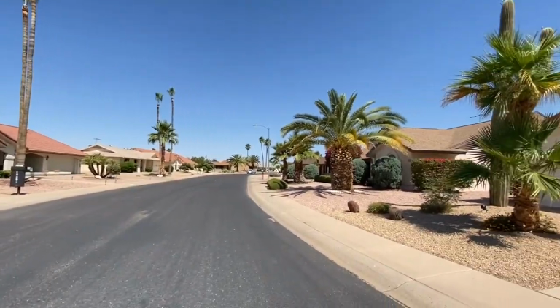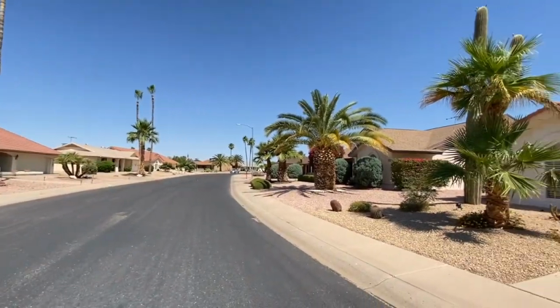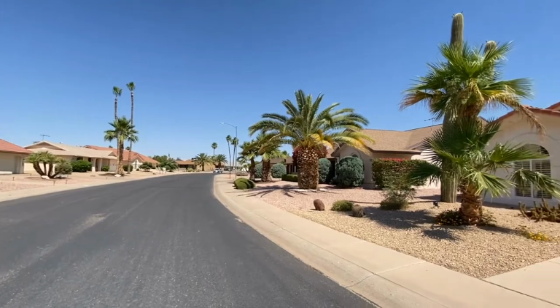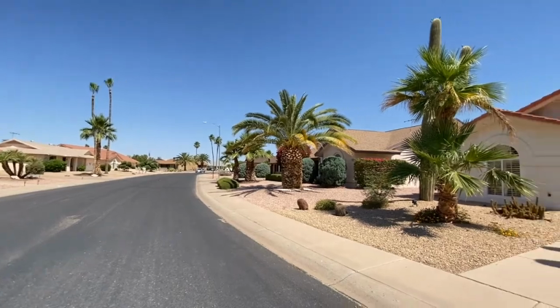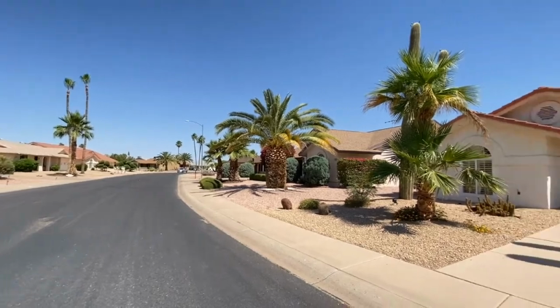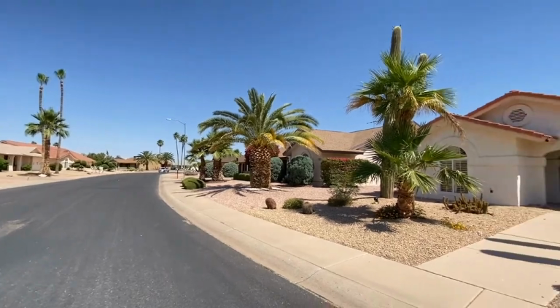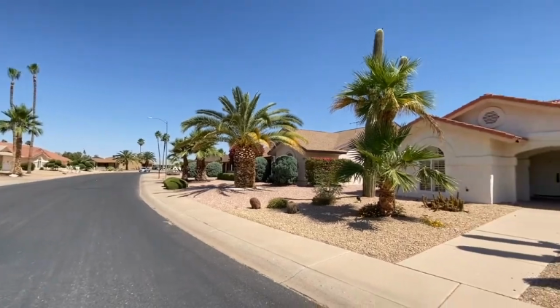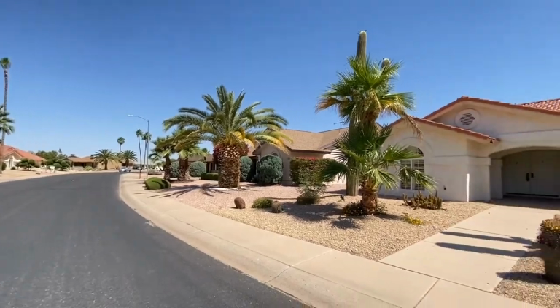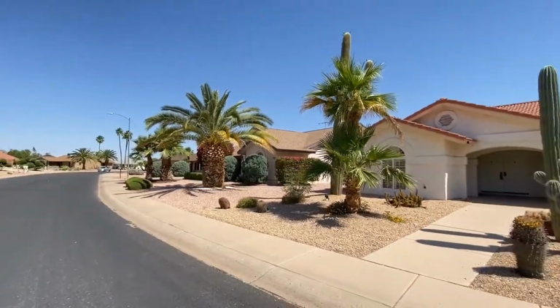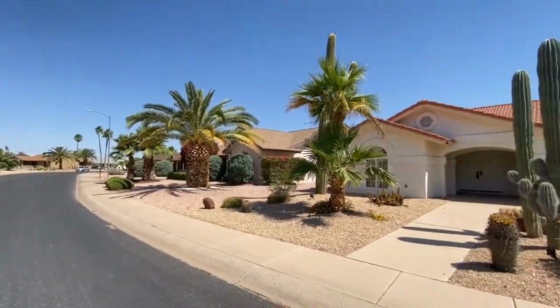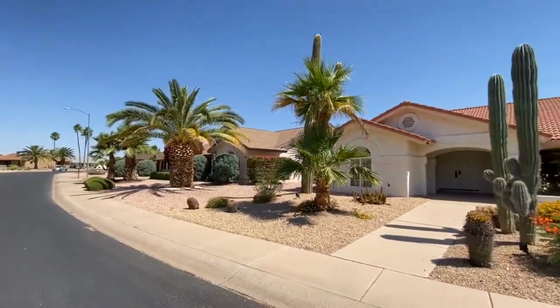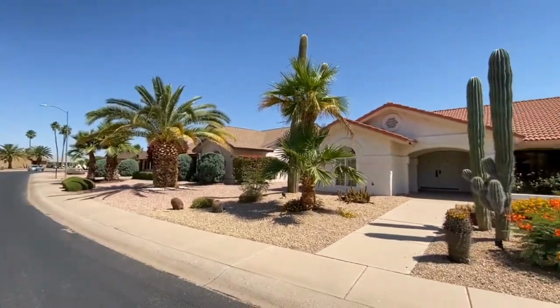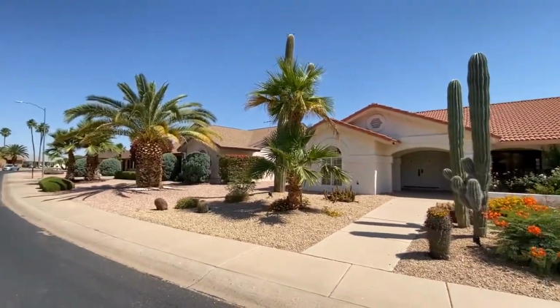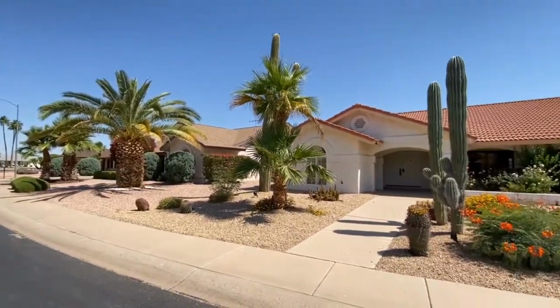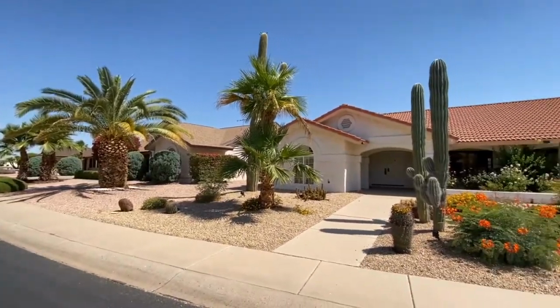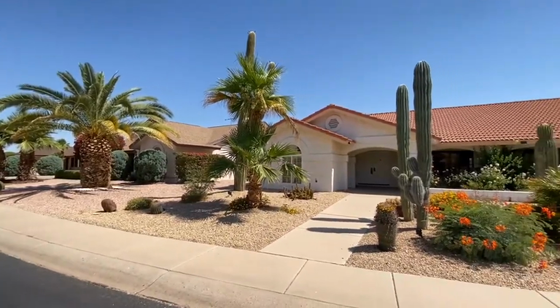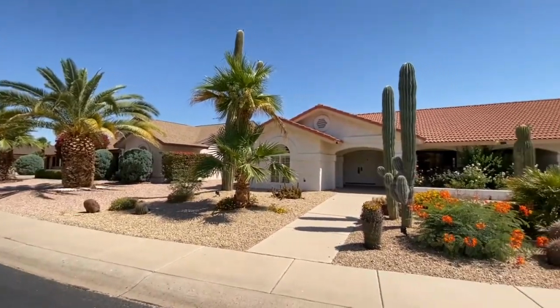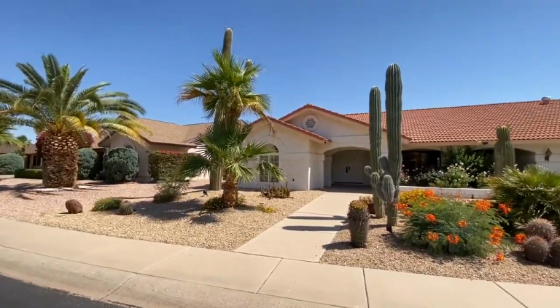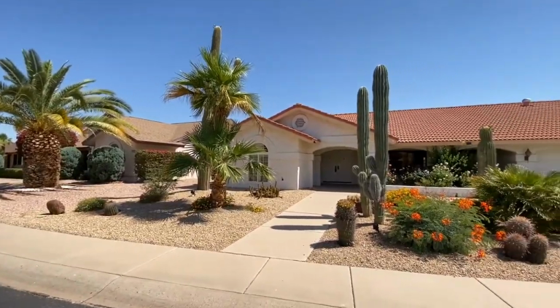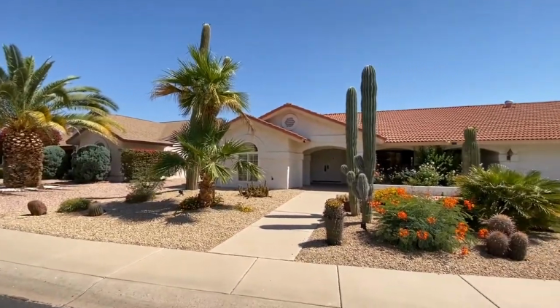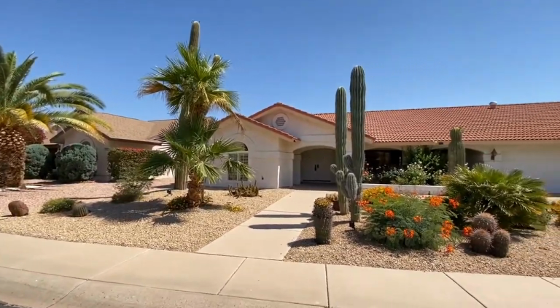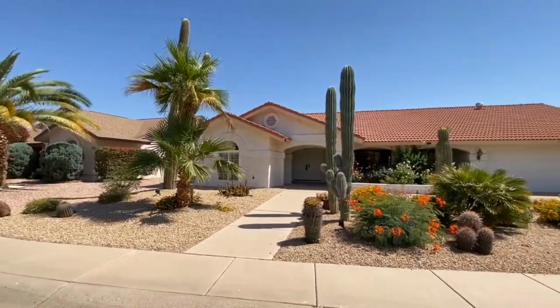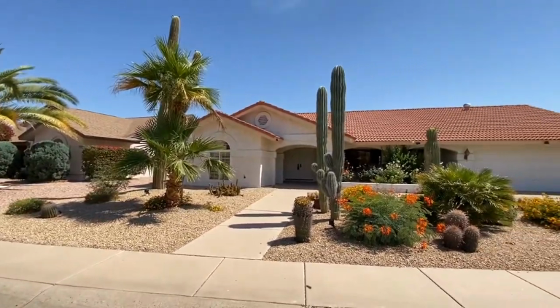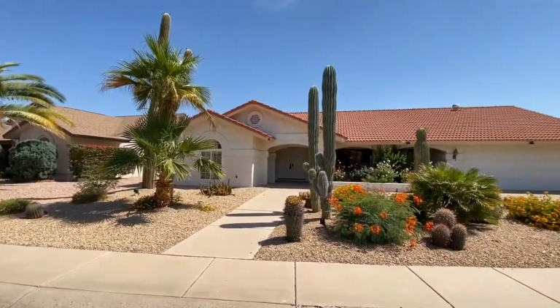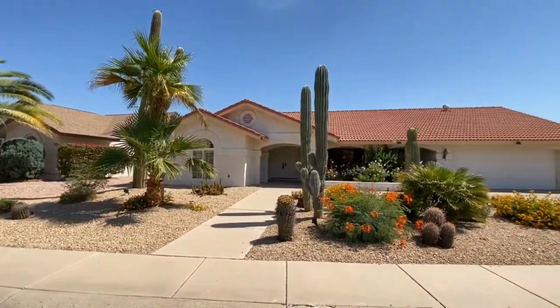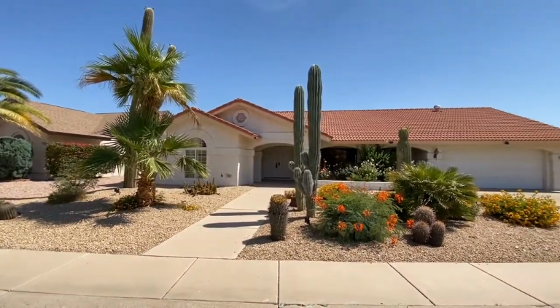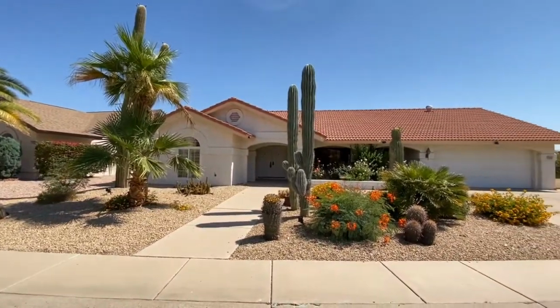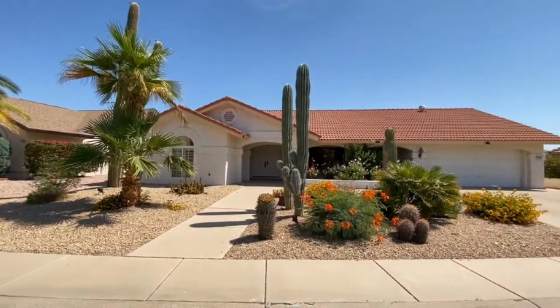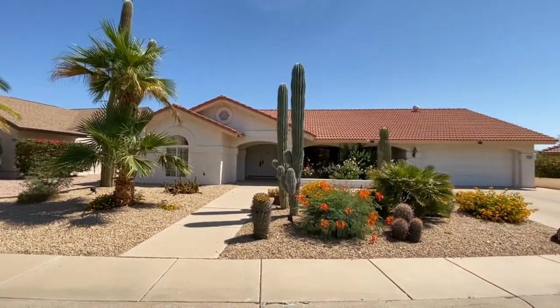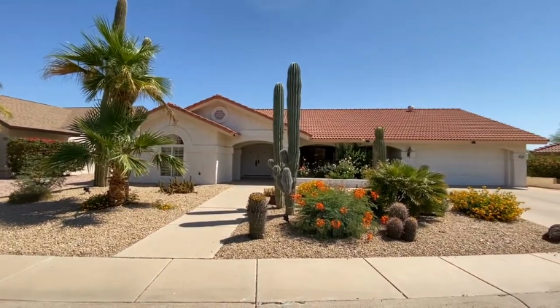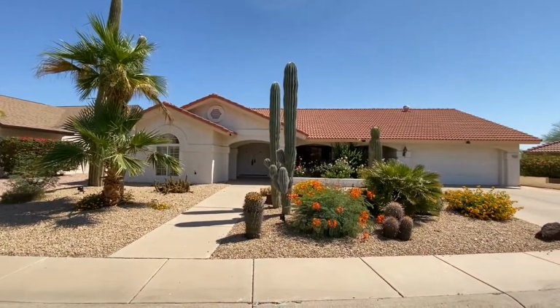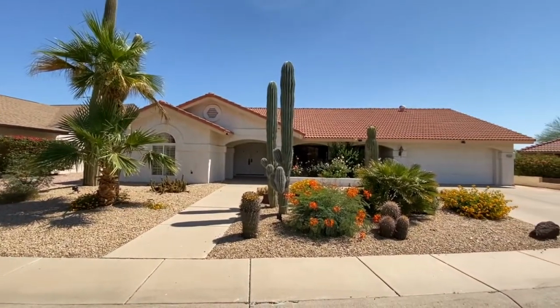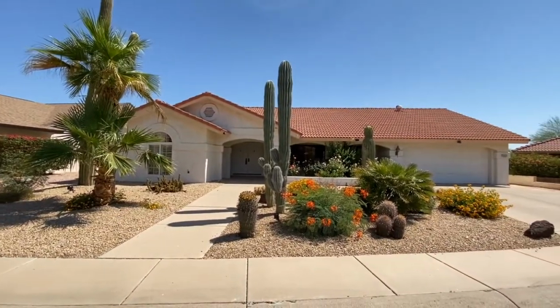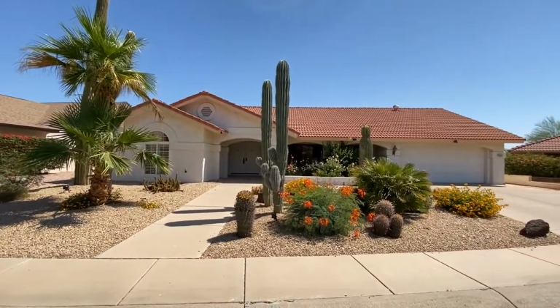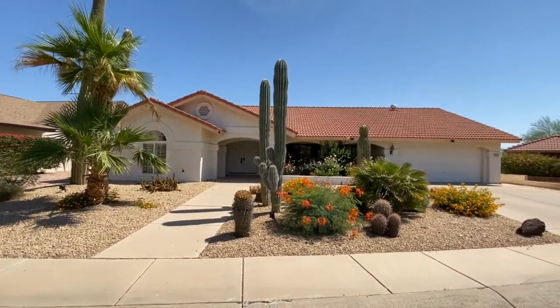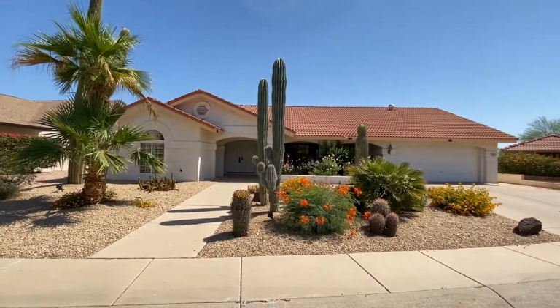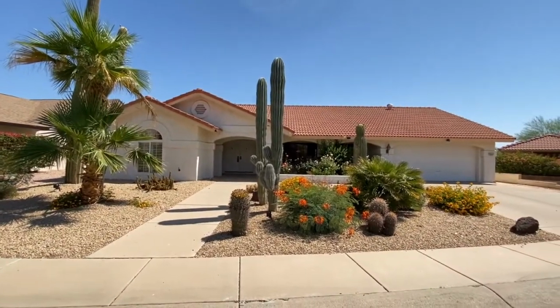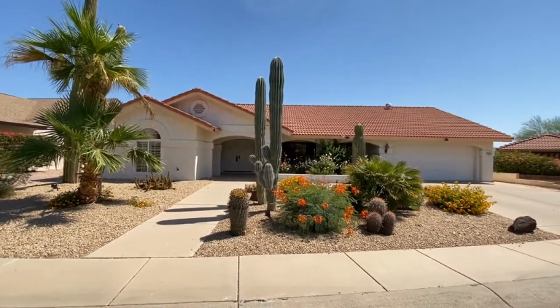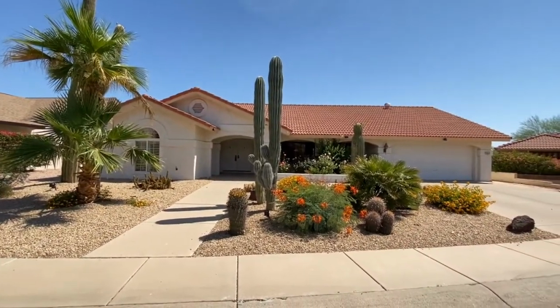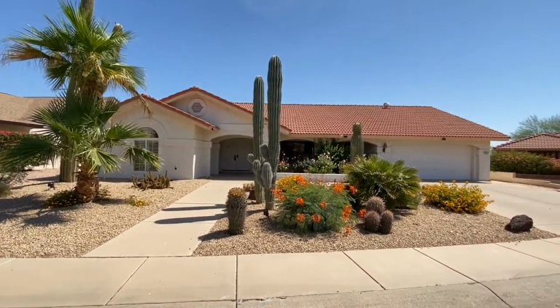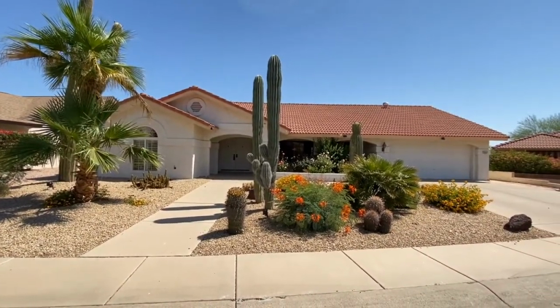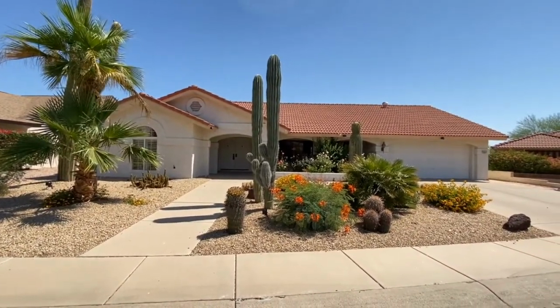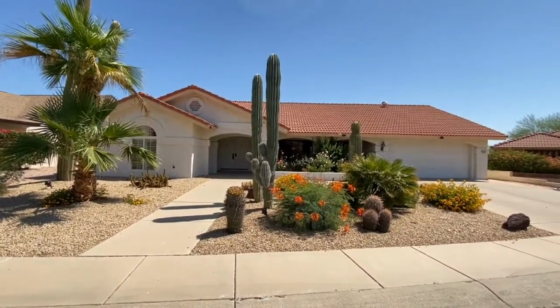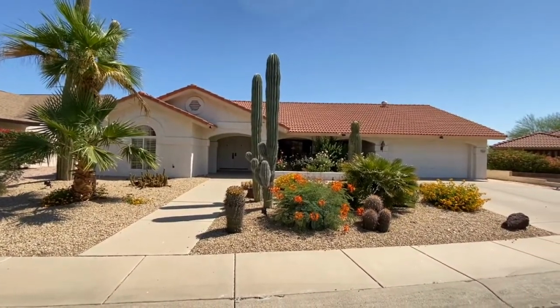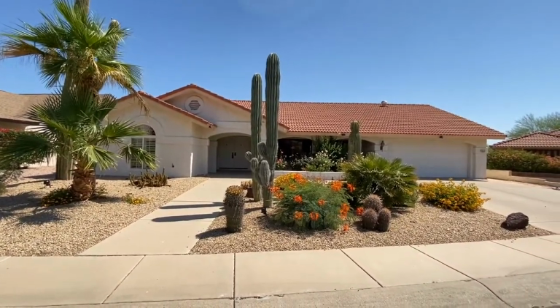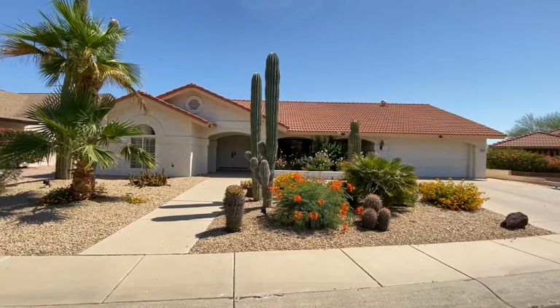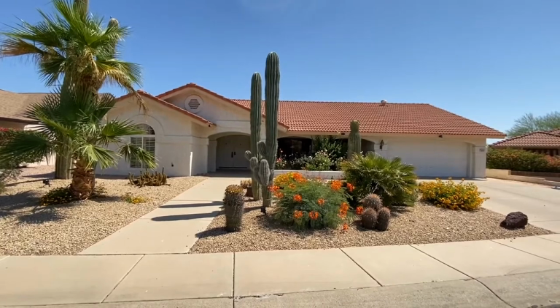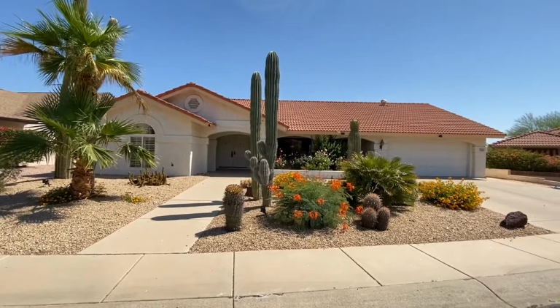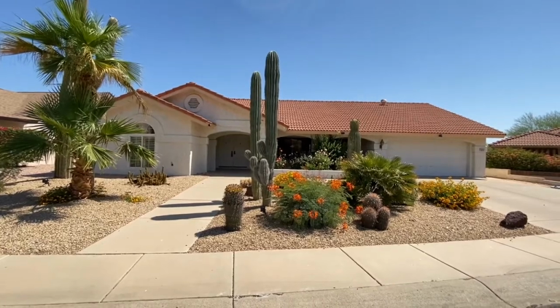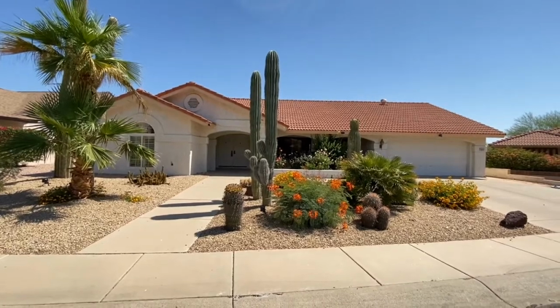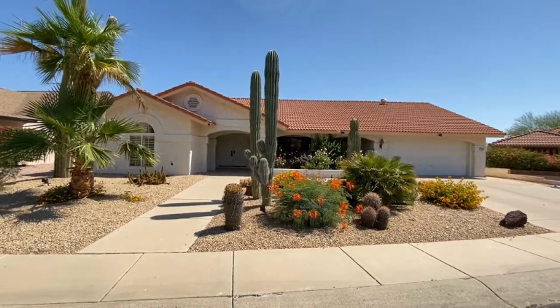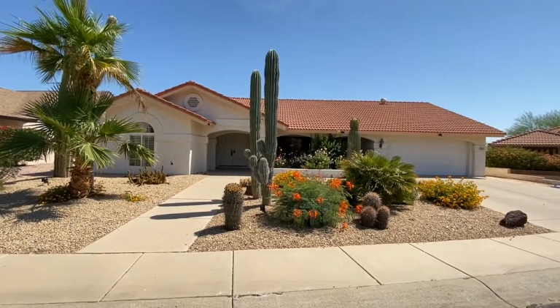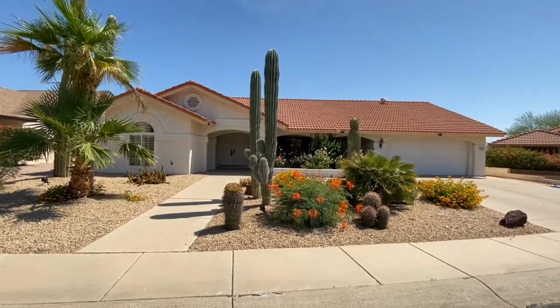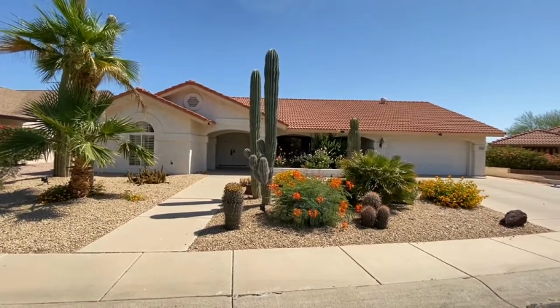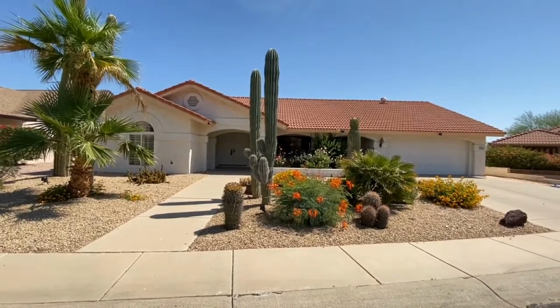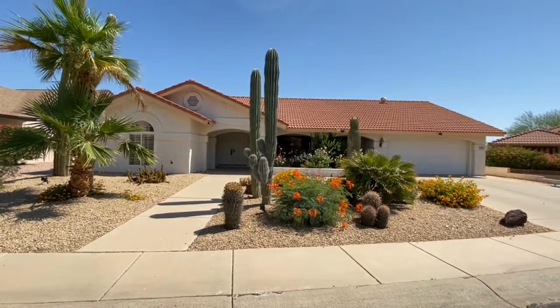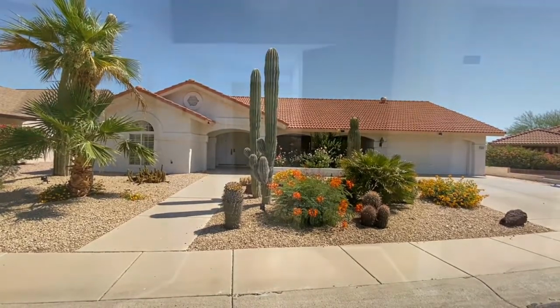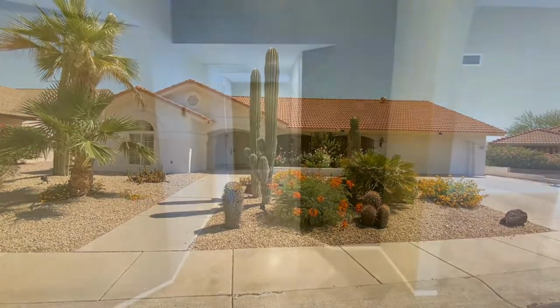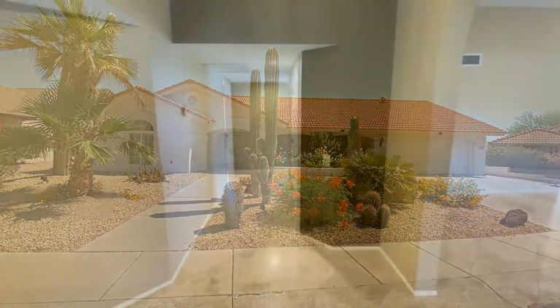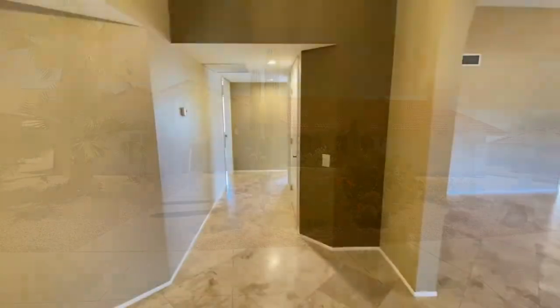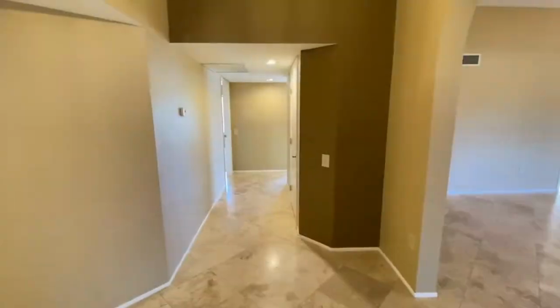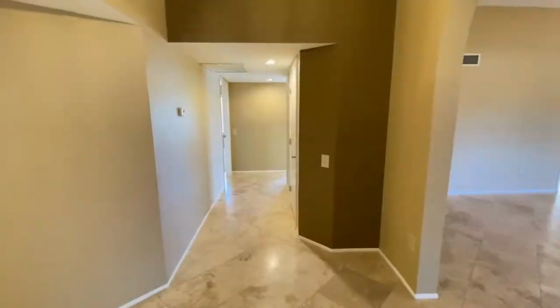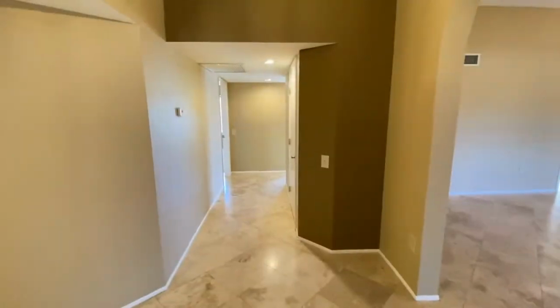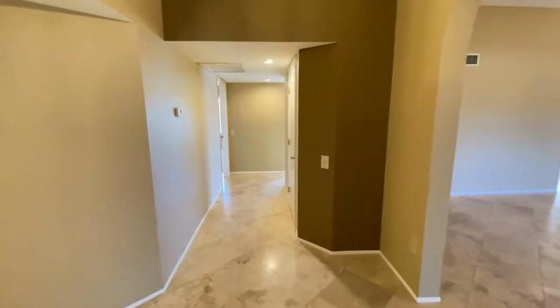This is a two-bedroom, two-bath home southeast of Meeker Boulevard and RH Johnson Boulevard.